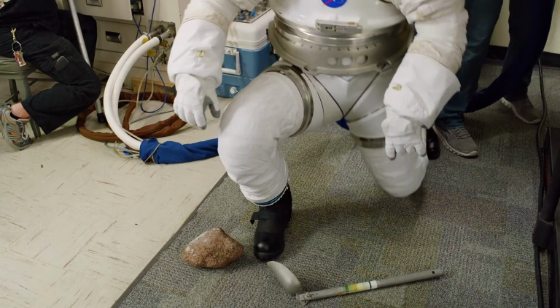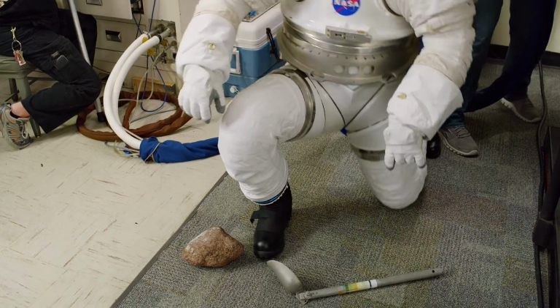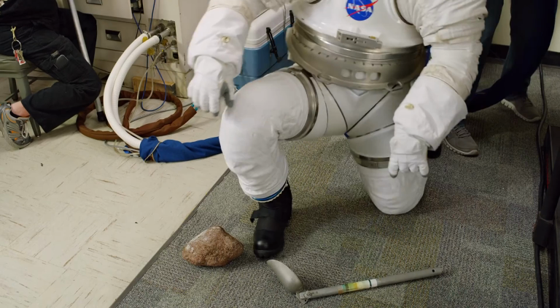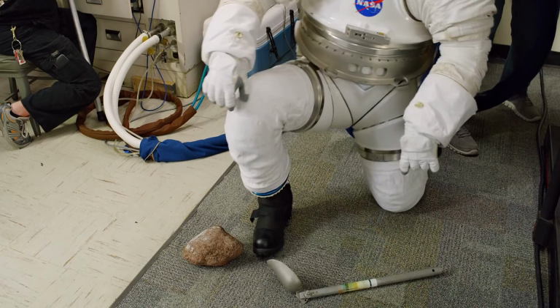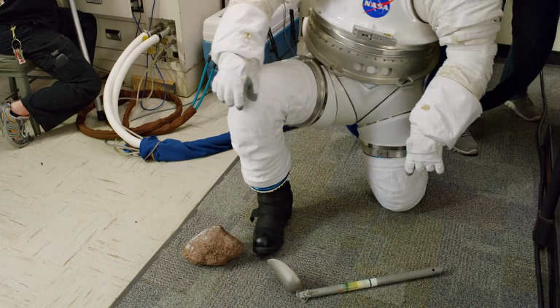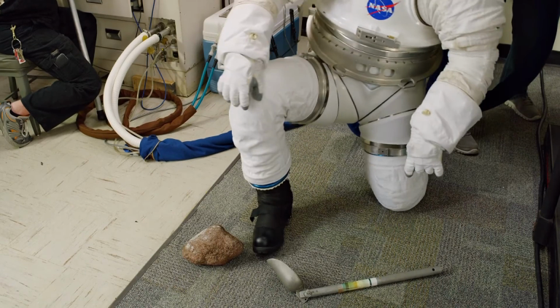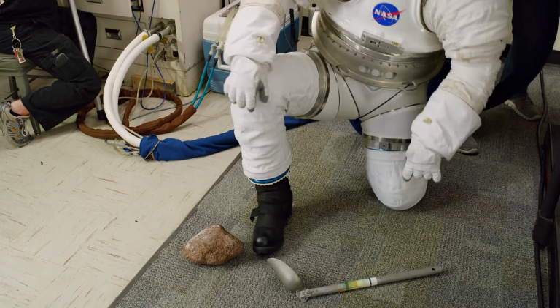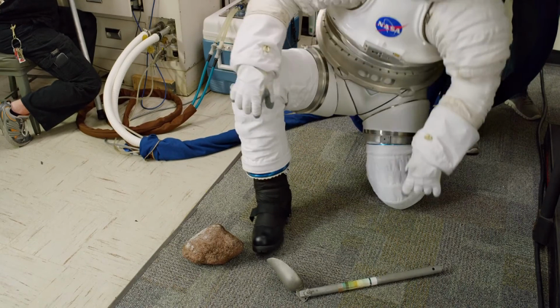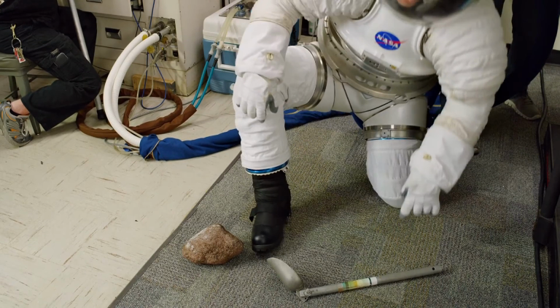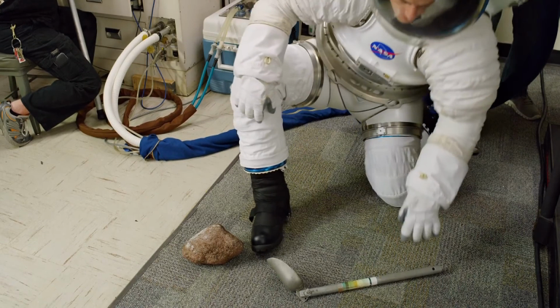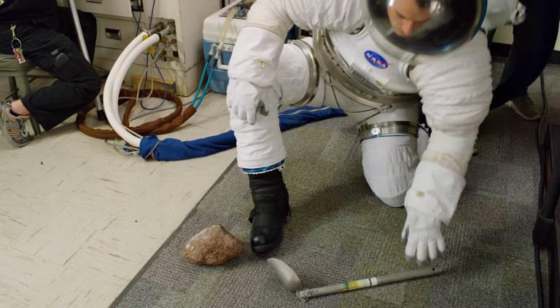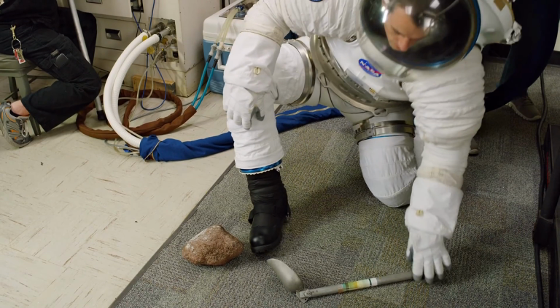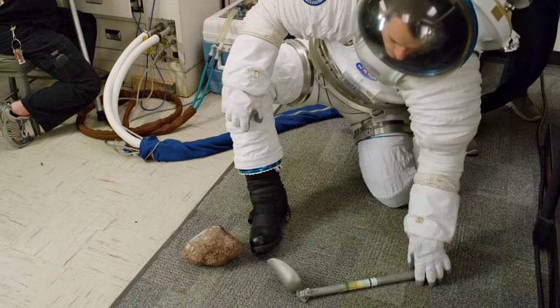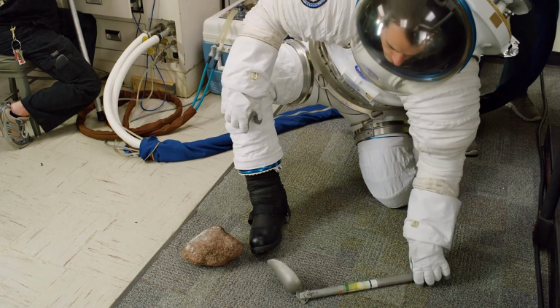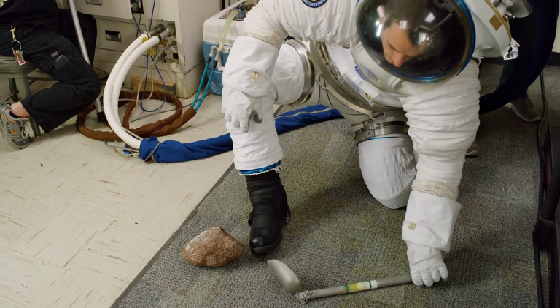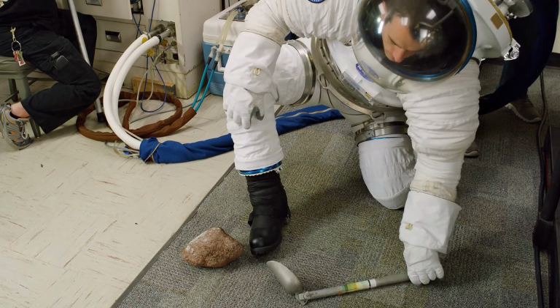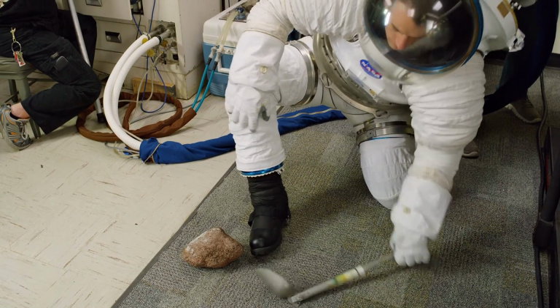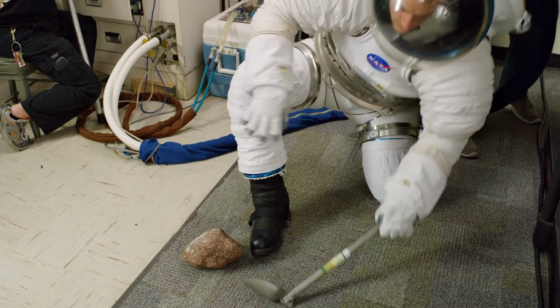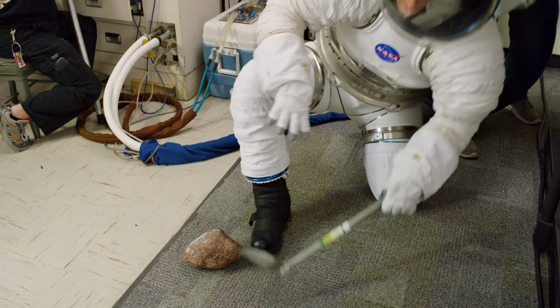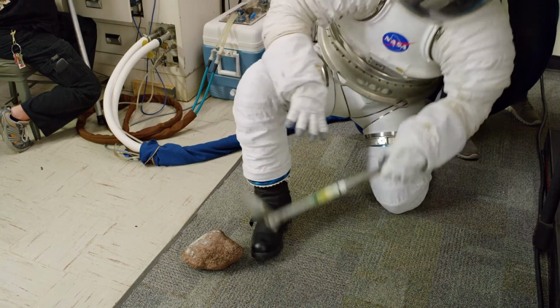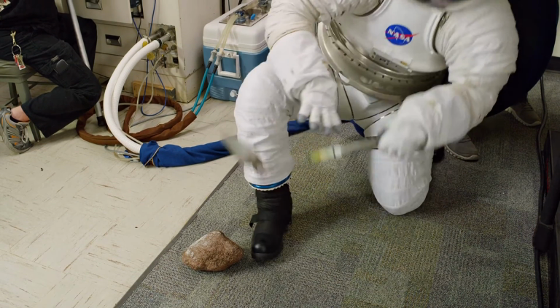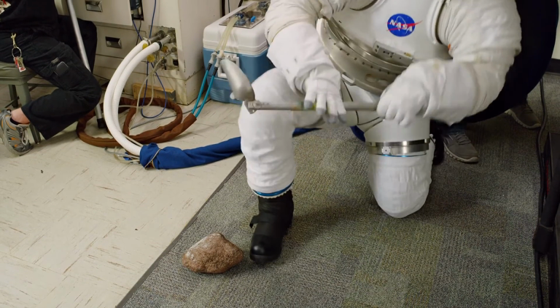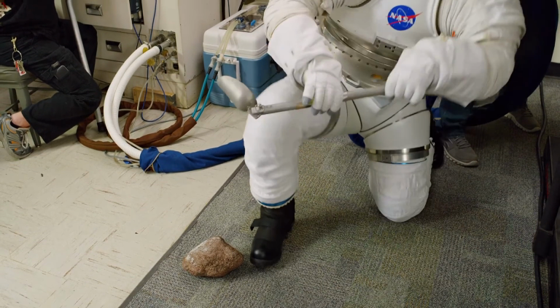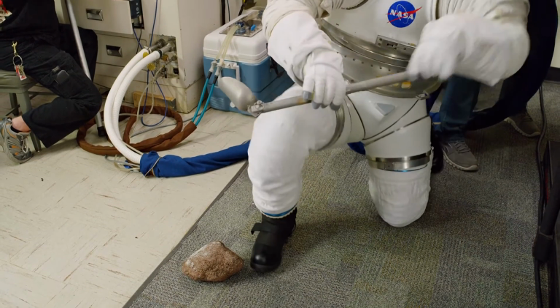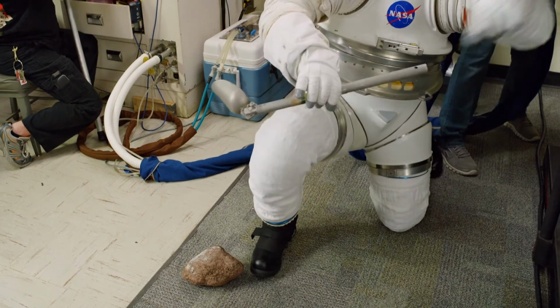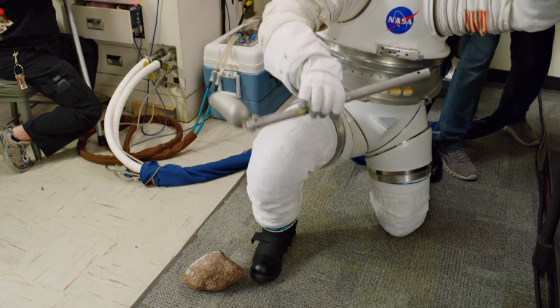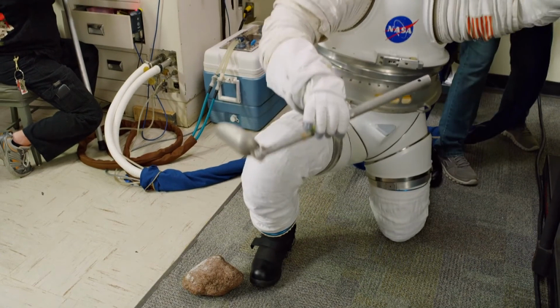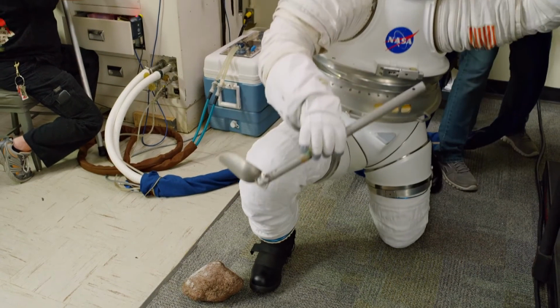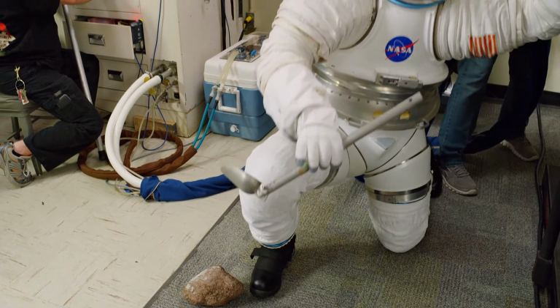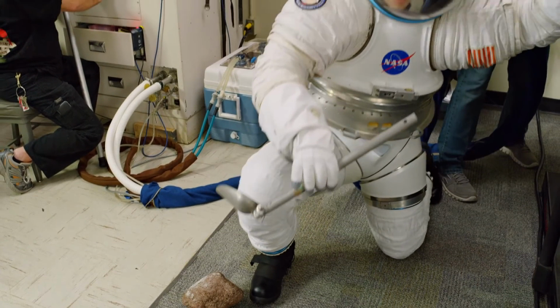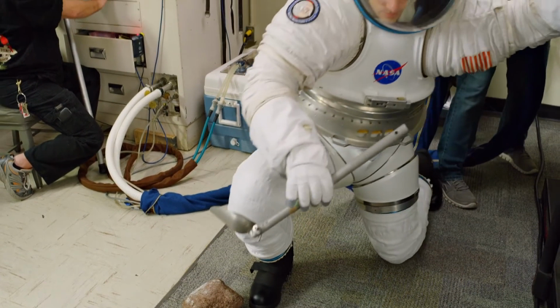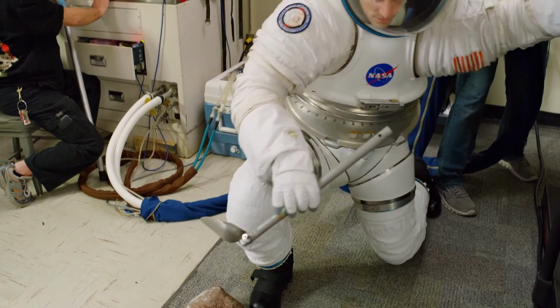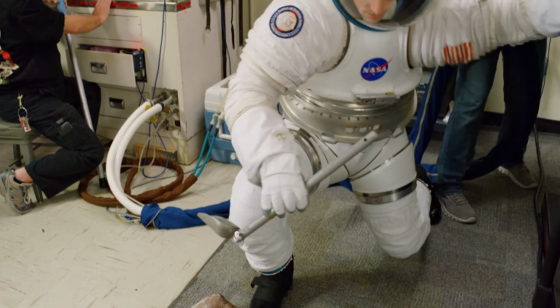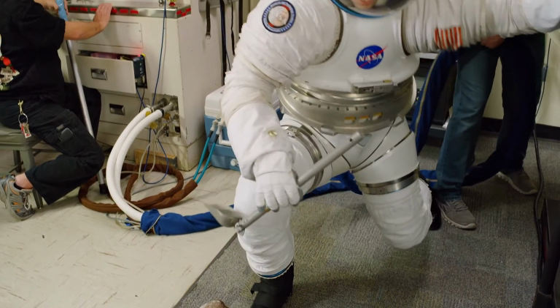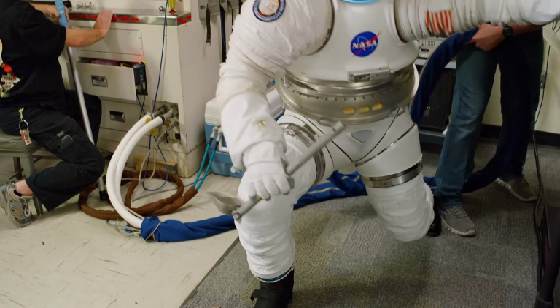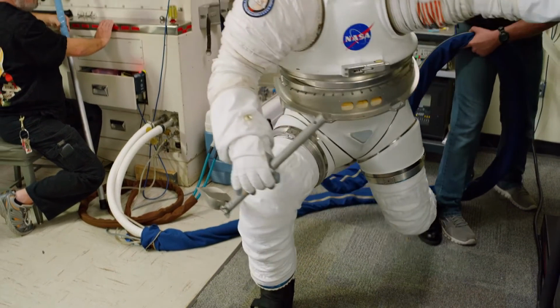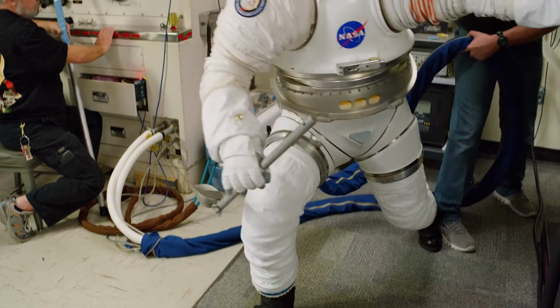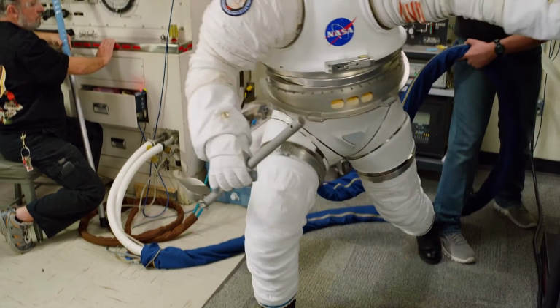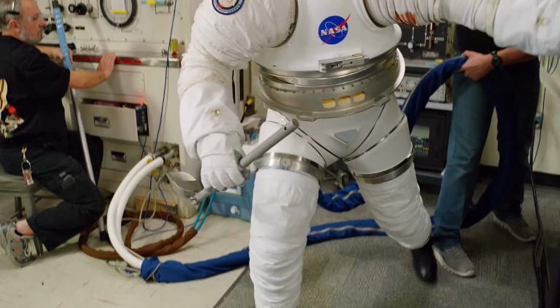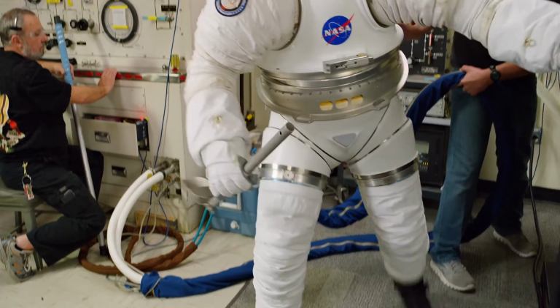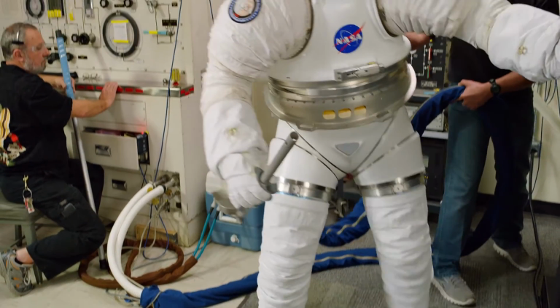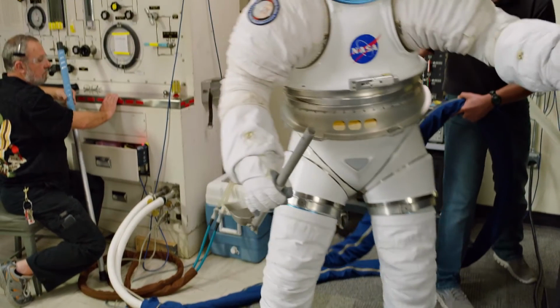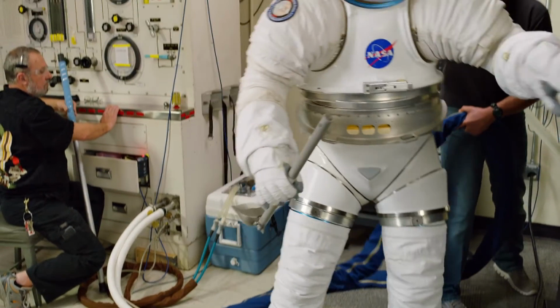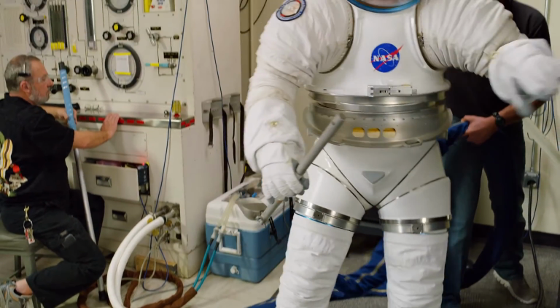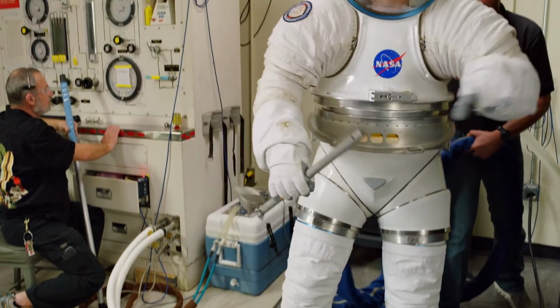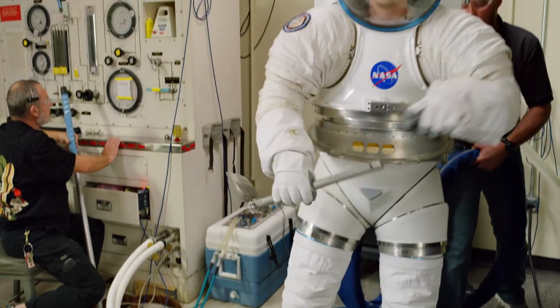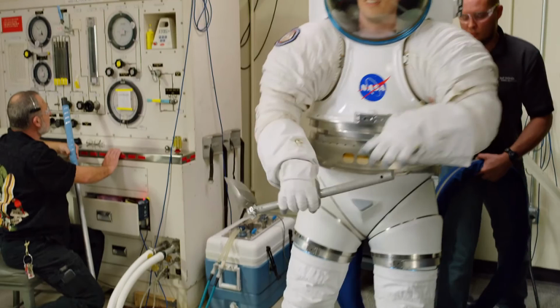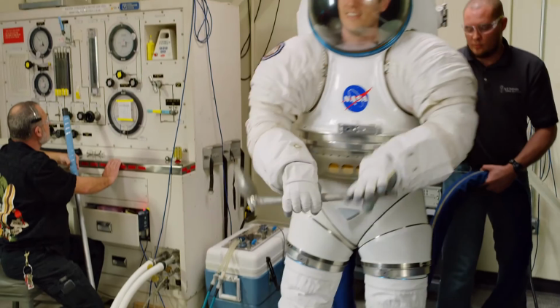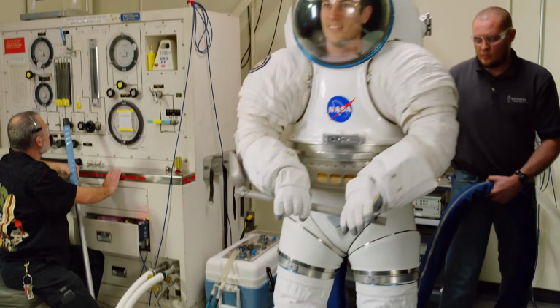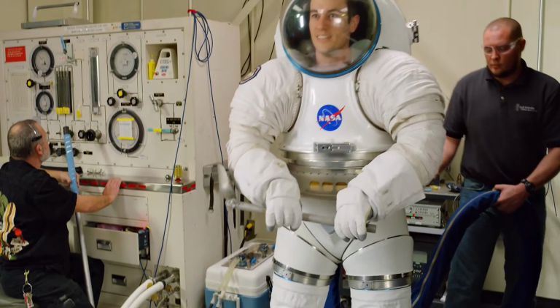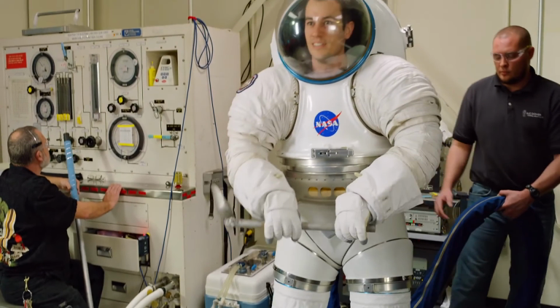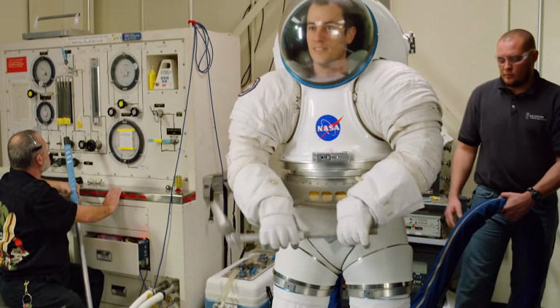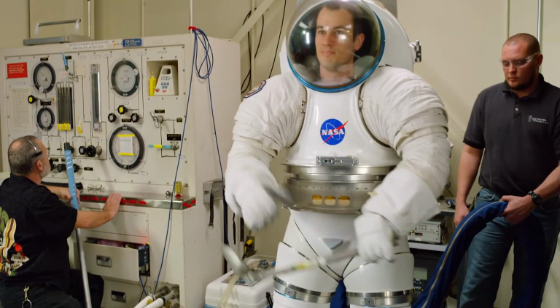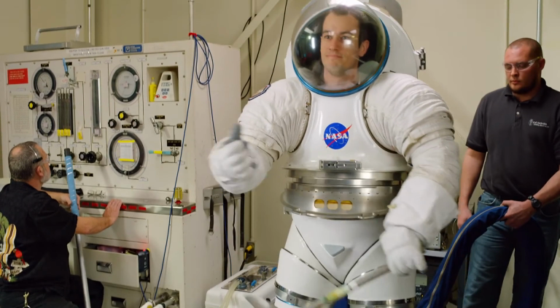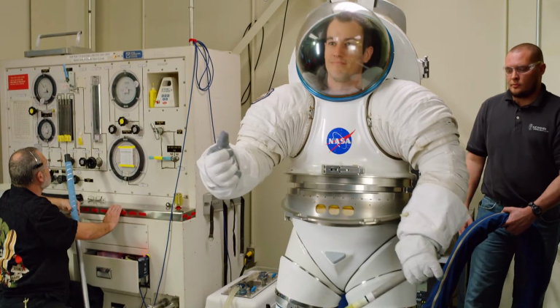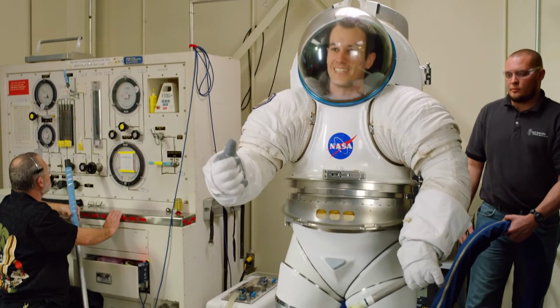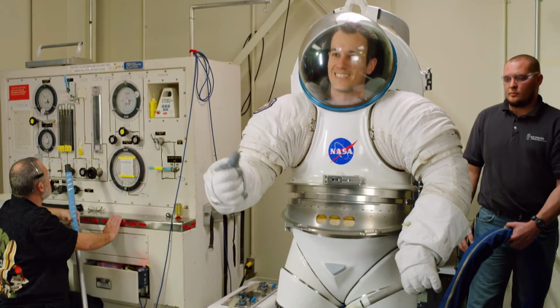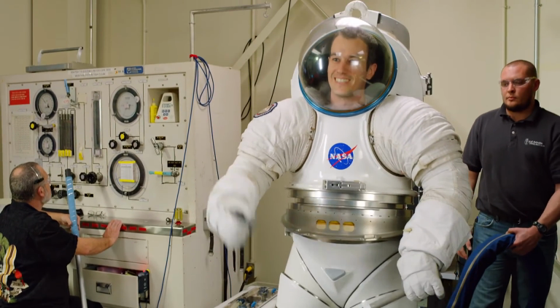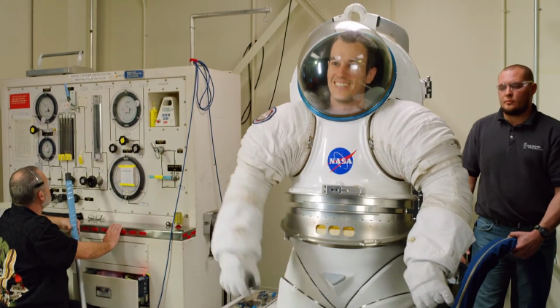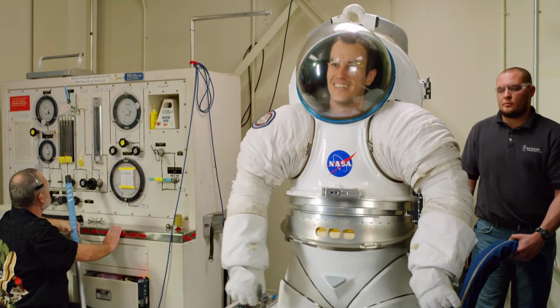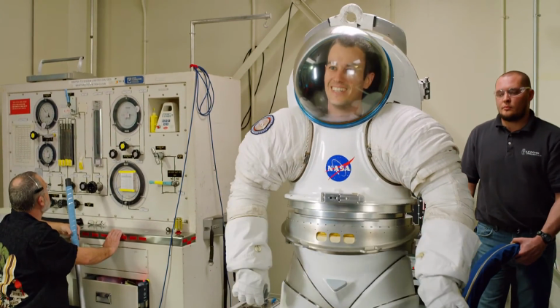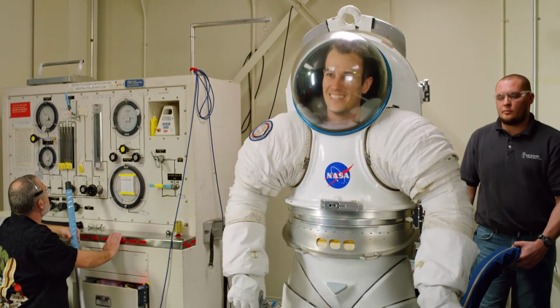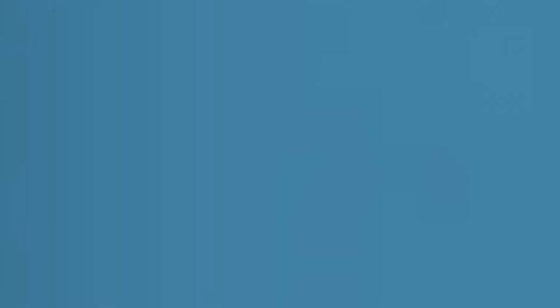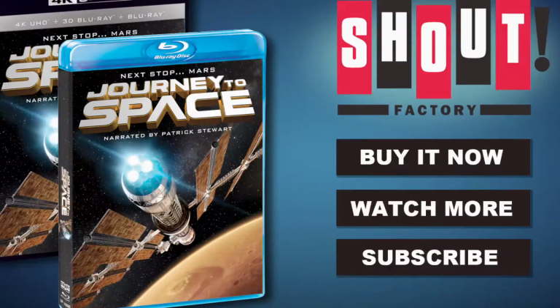So that's what we're focusing on for exploration — how do you walk? How do you bend? How do you kneel? How do you do all those geology type tasks?